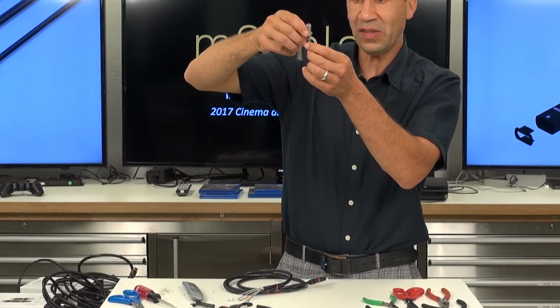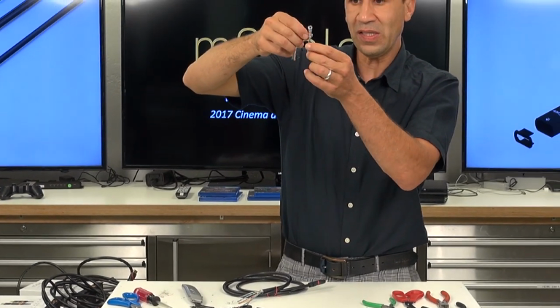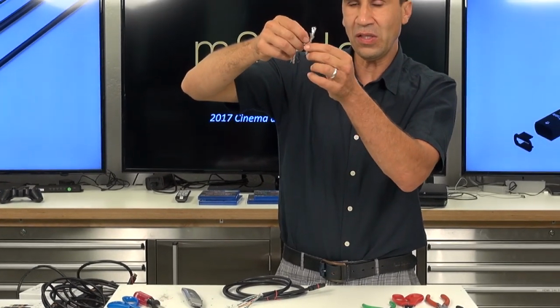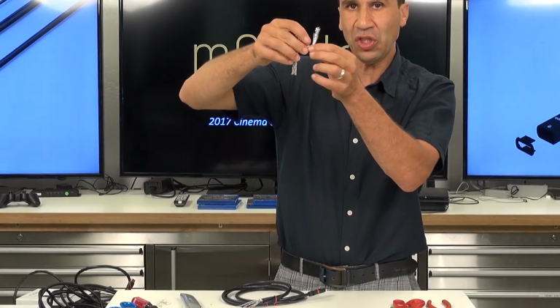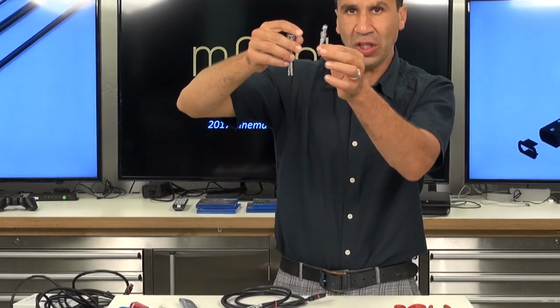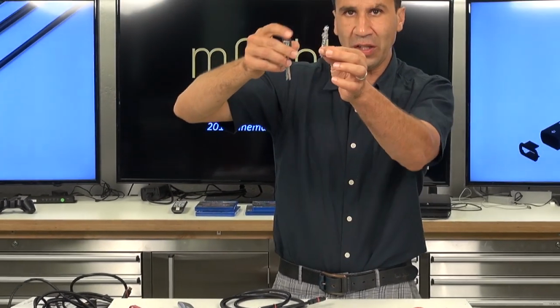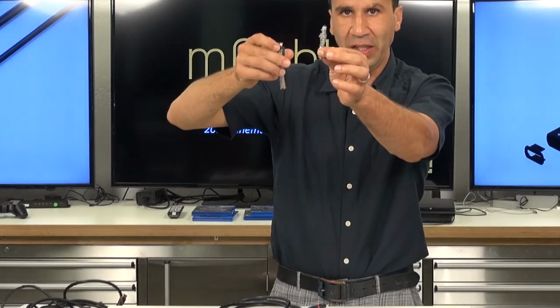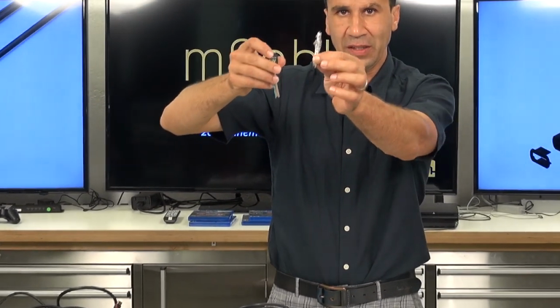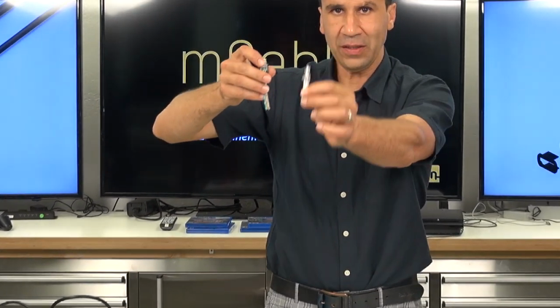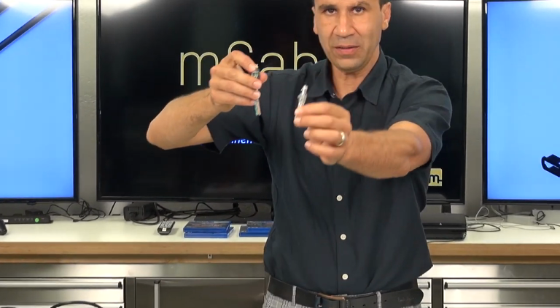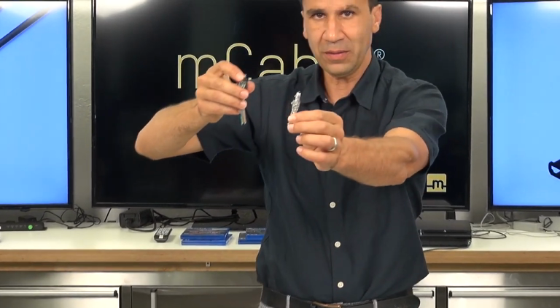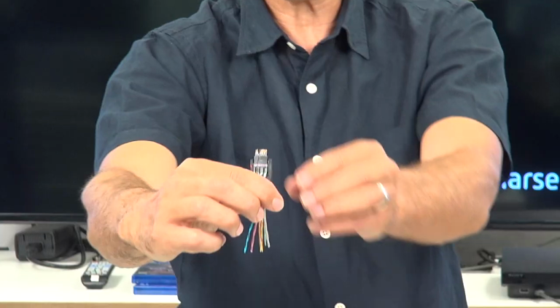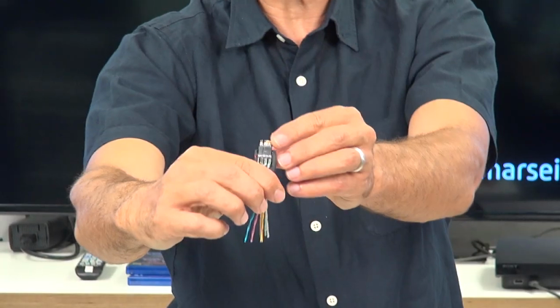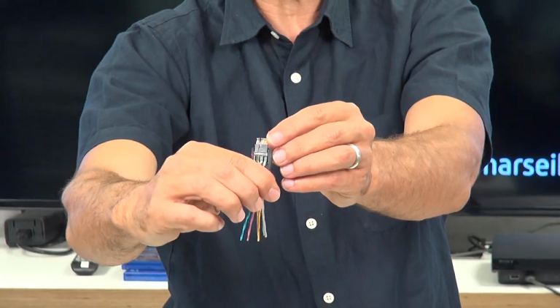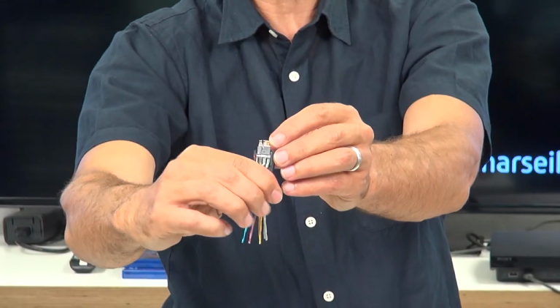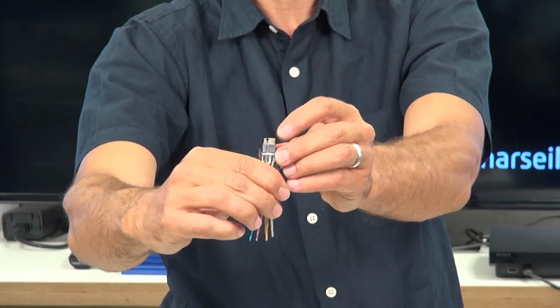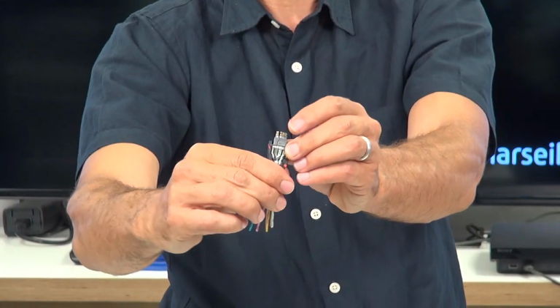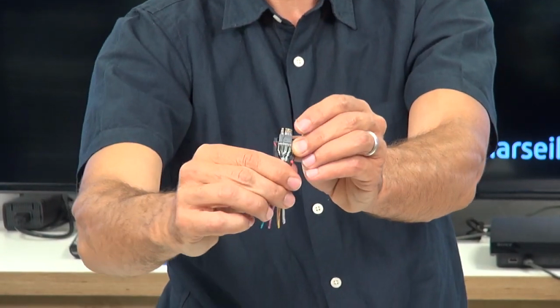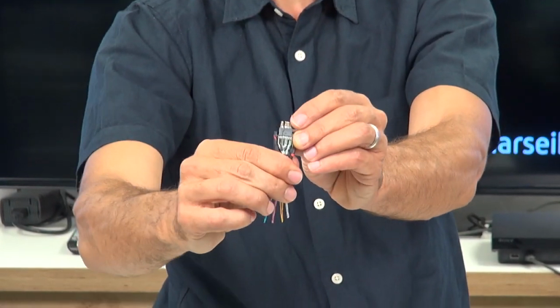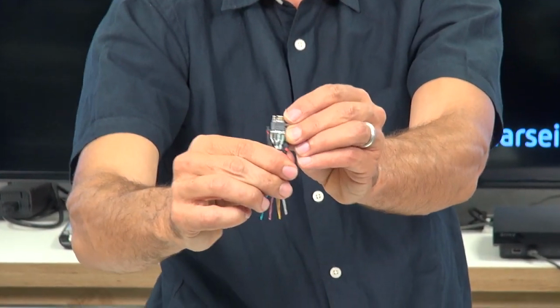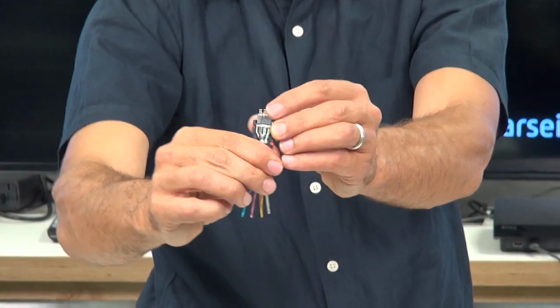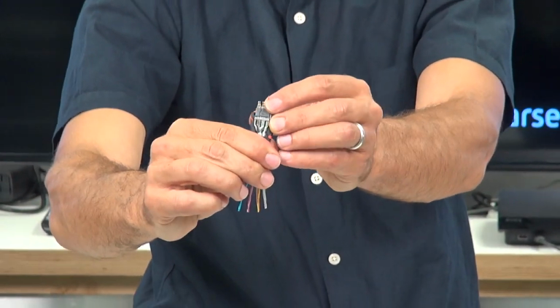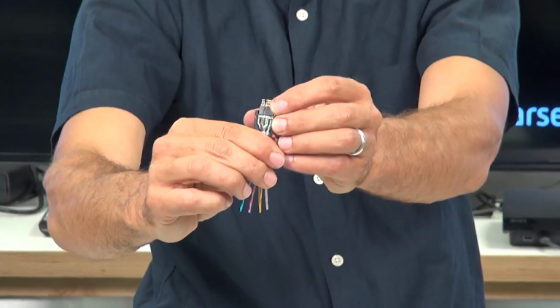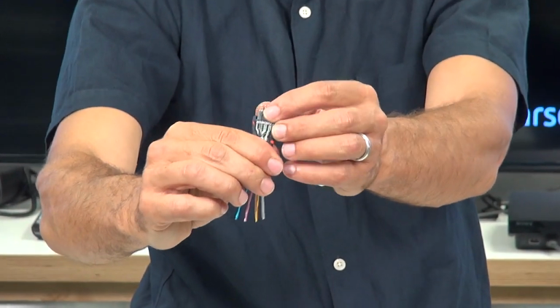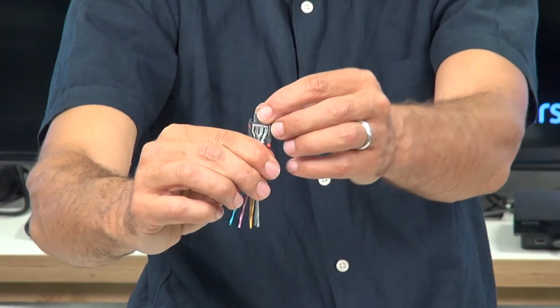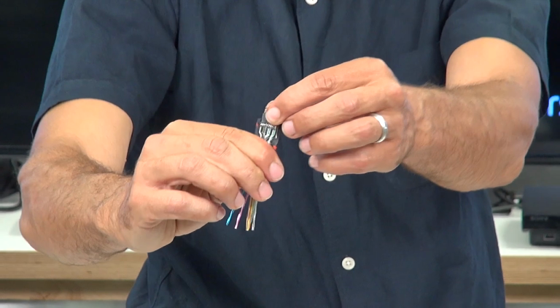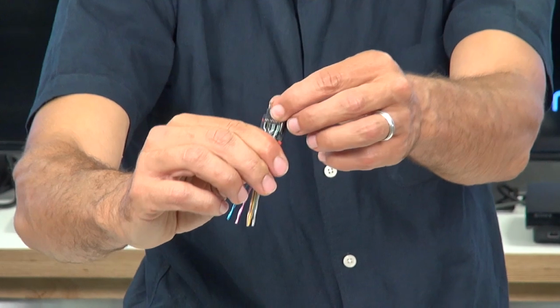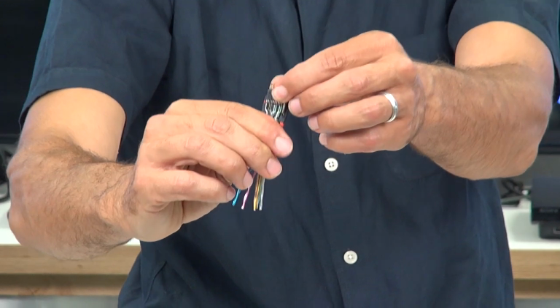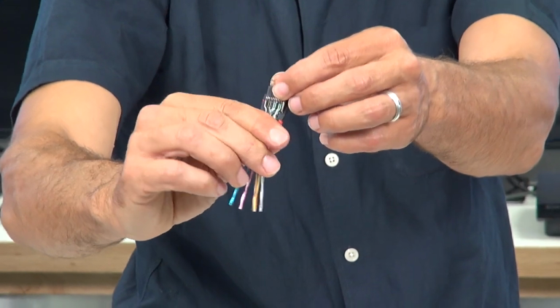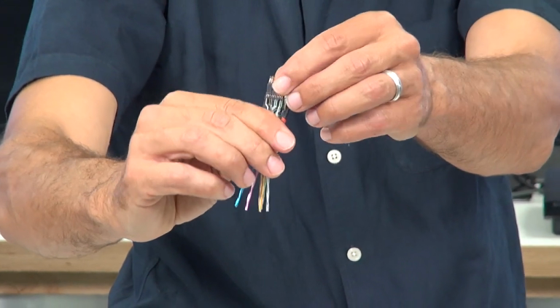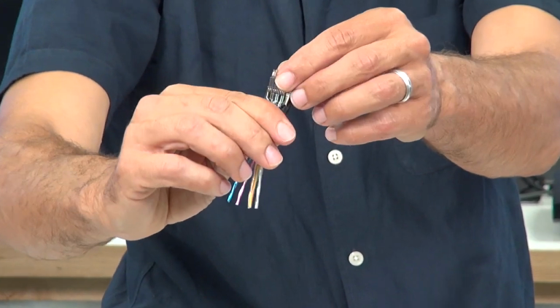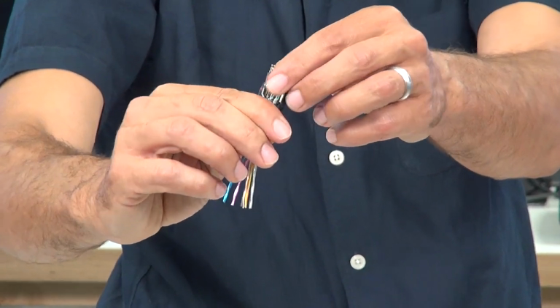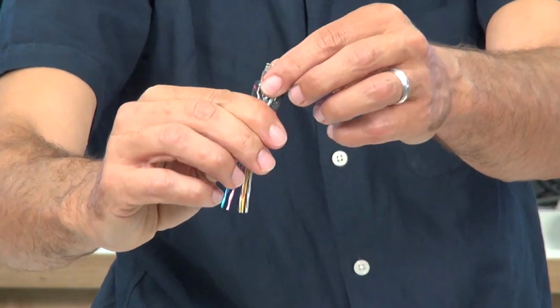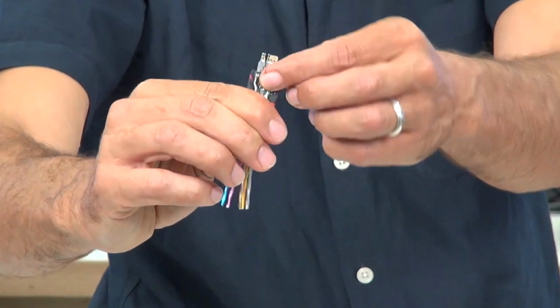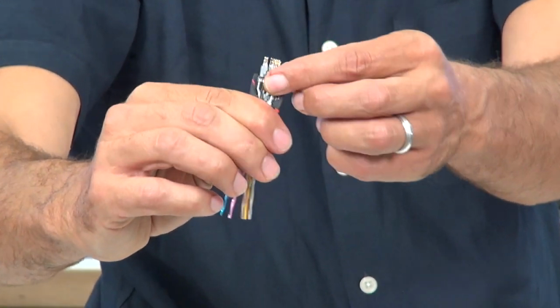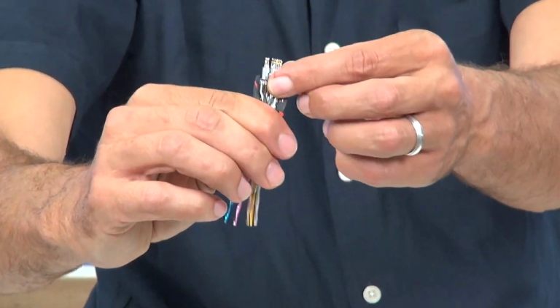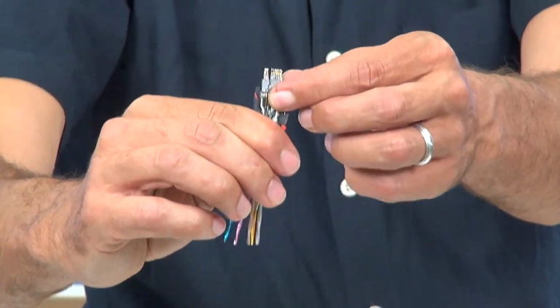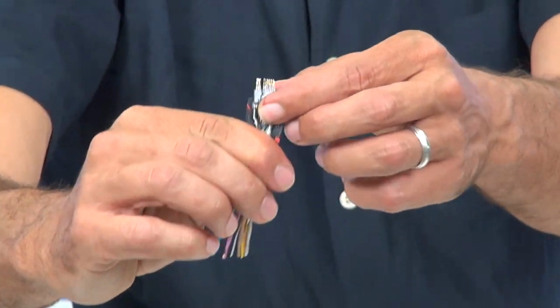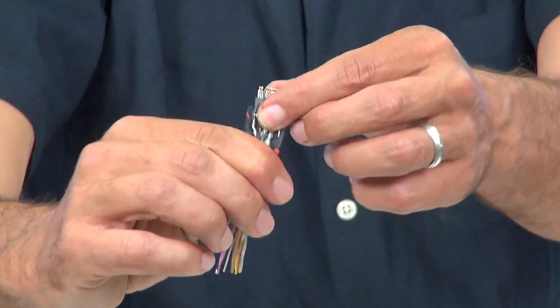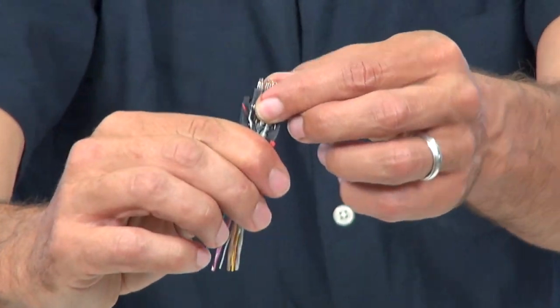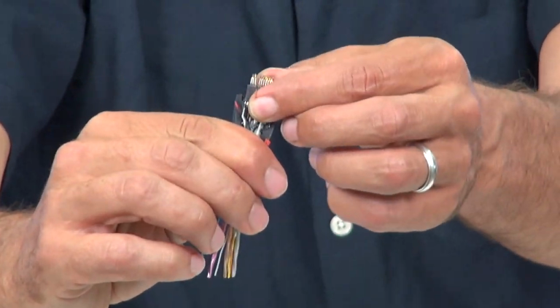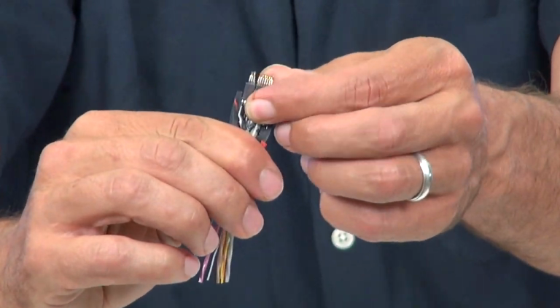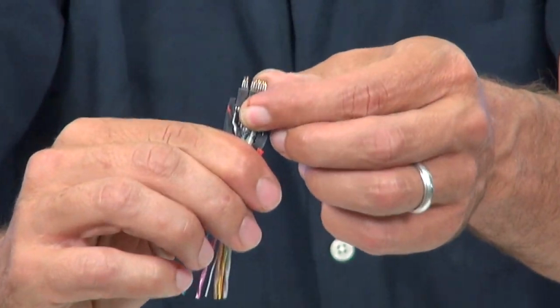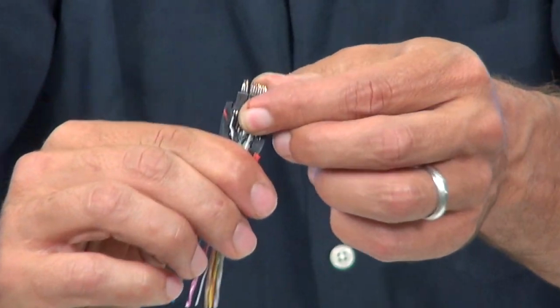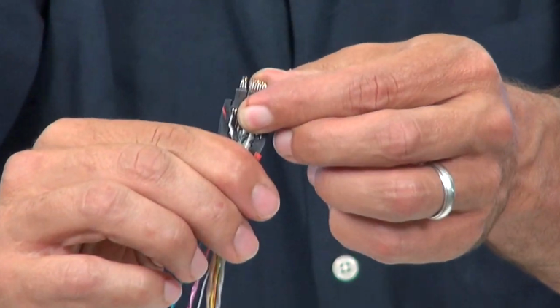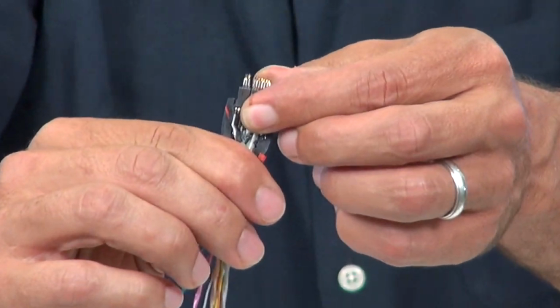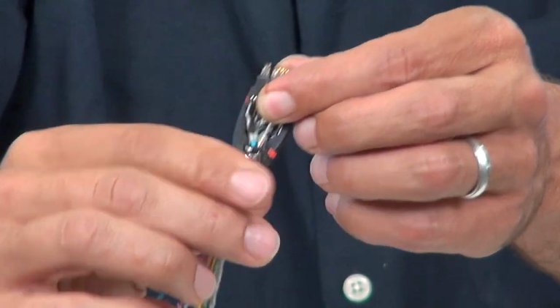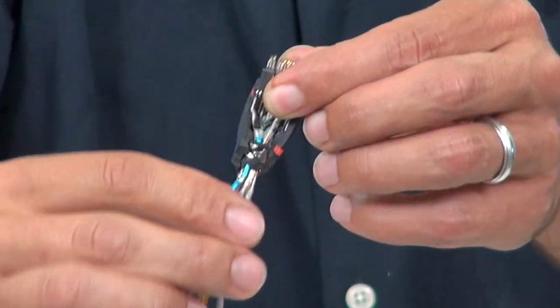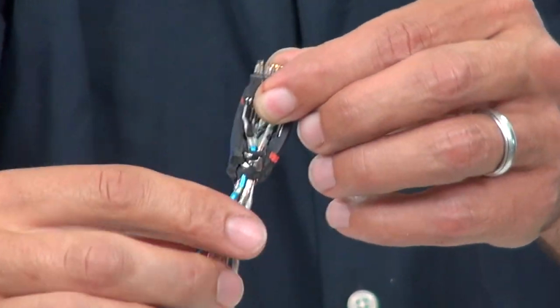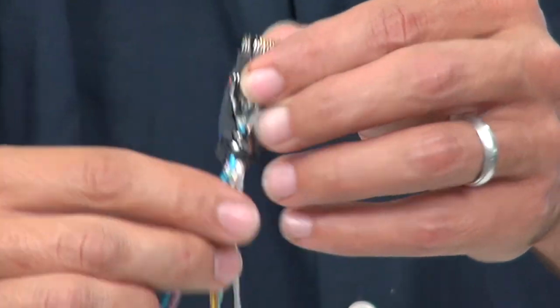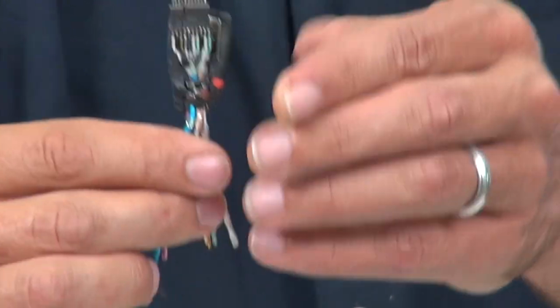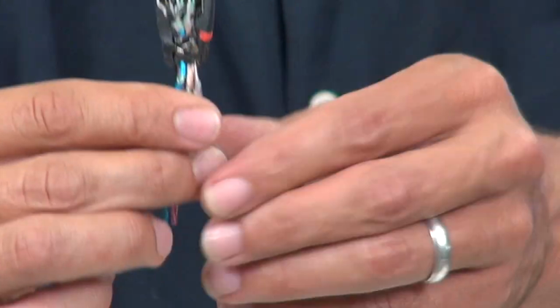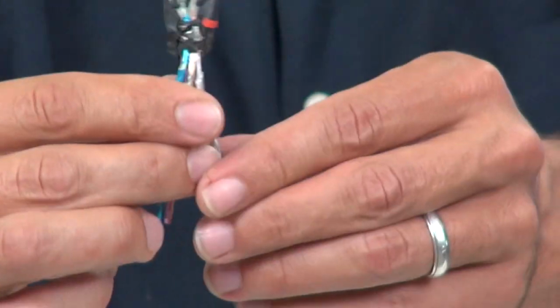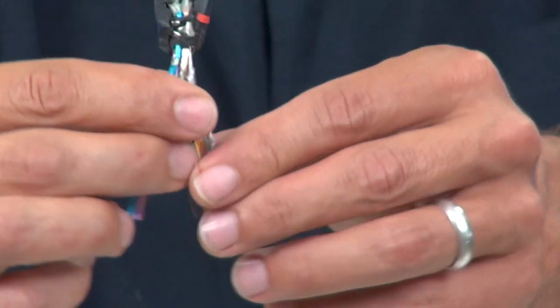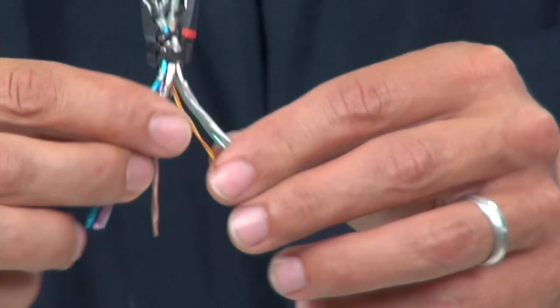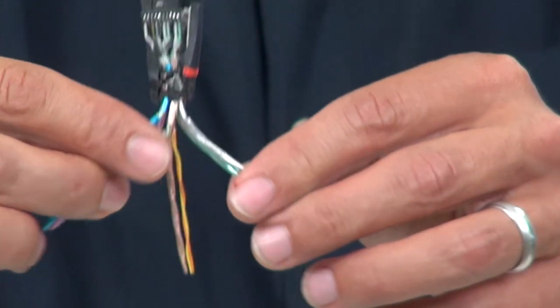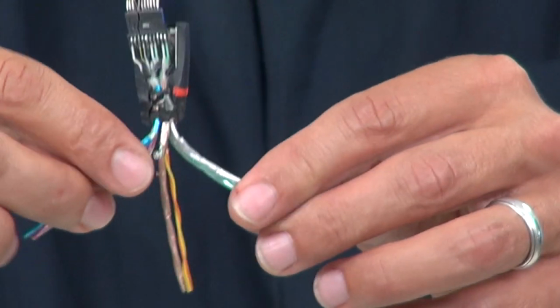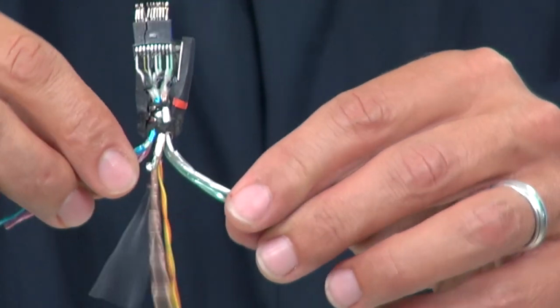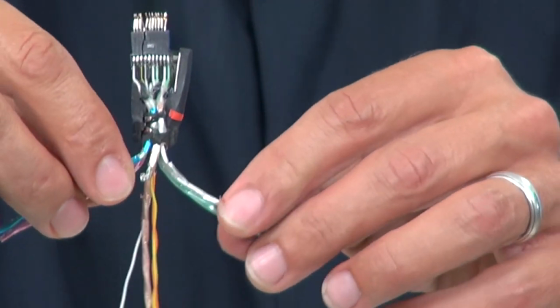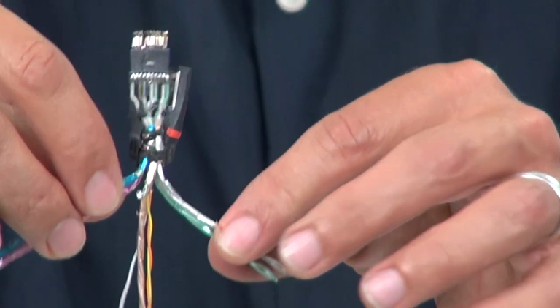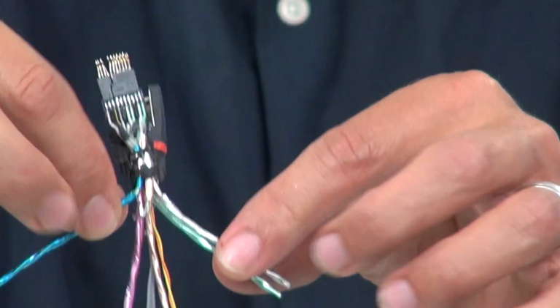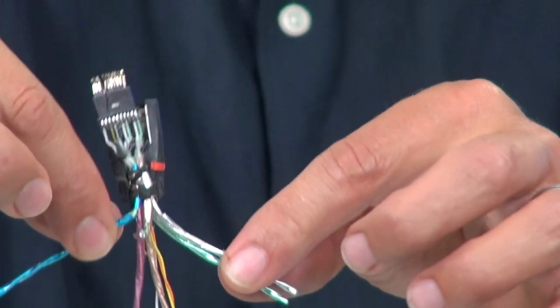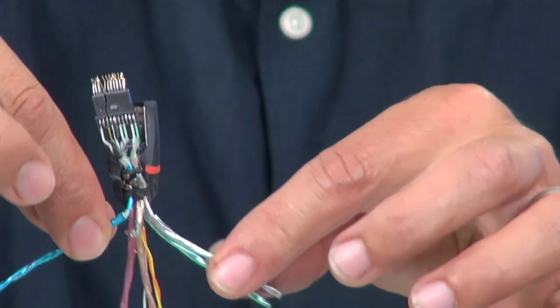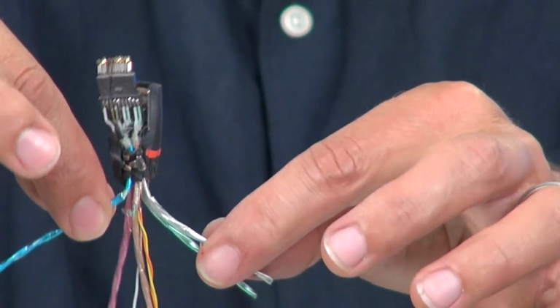This is the shielding. Basically what we expected: a connector right here. This is an HDMI connector with a bunch of wires.